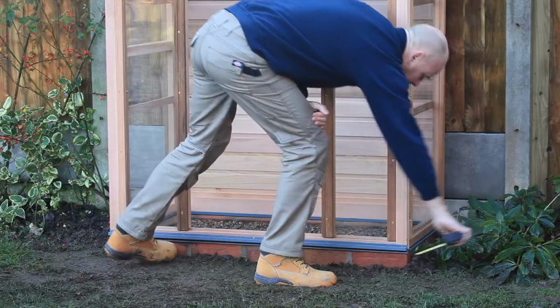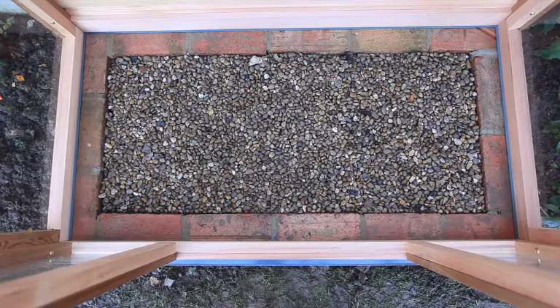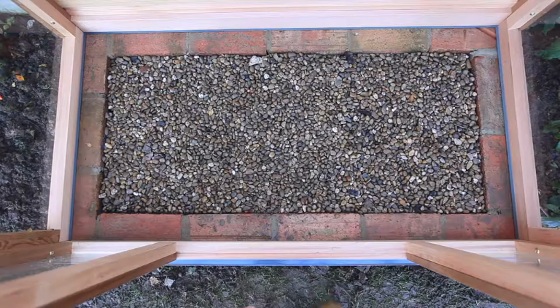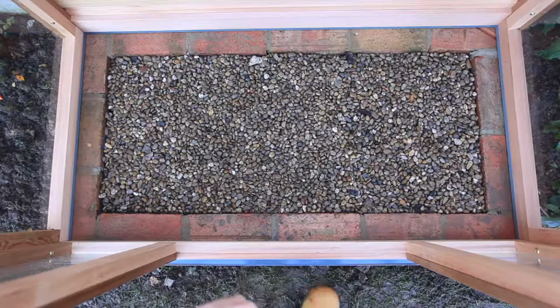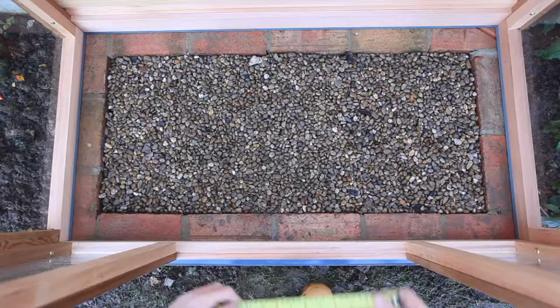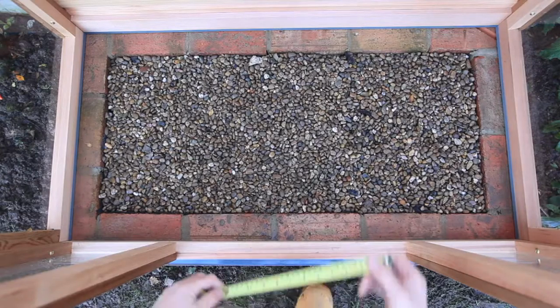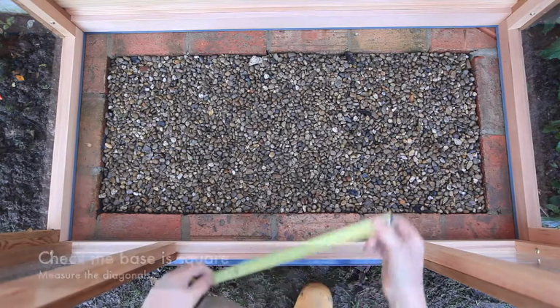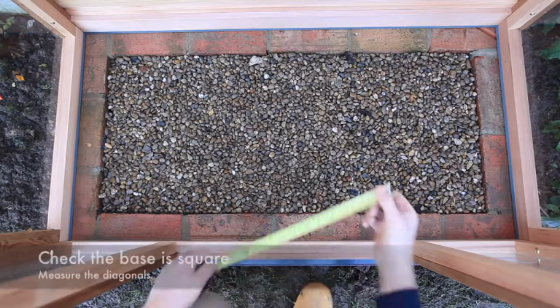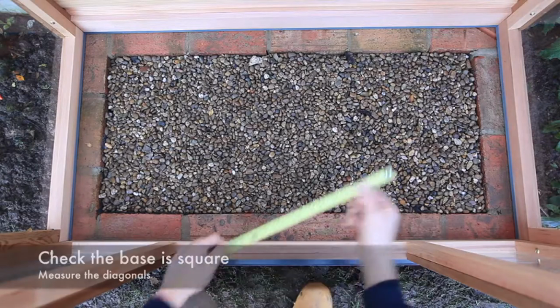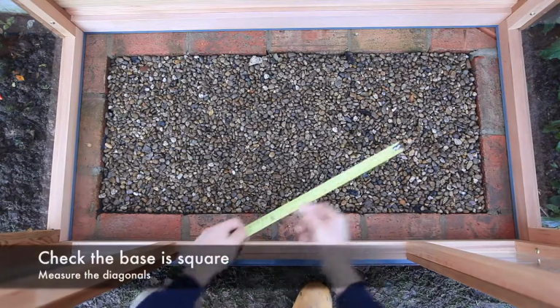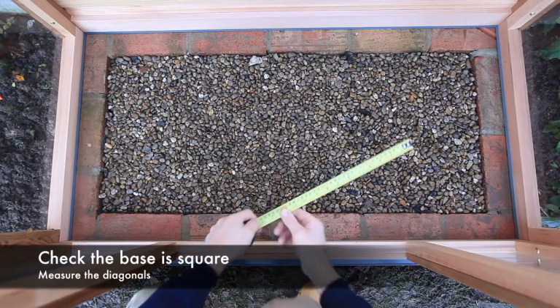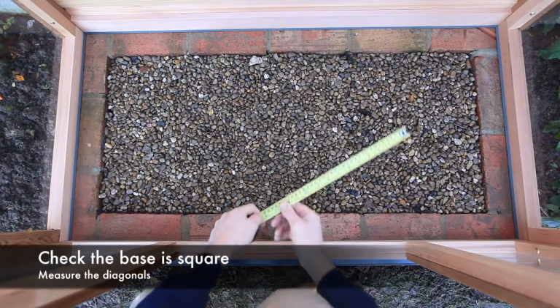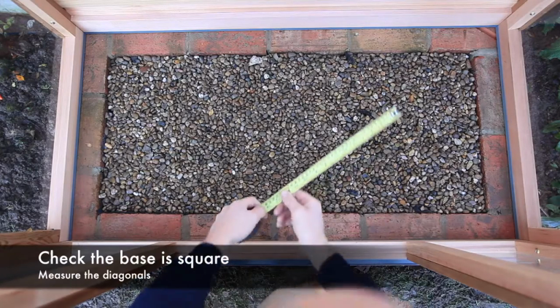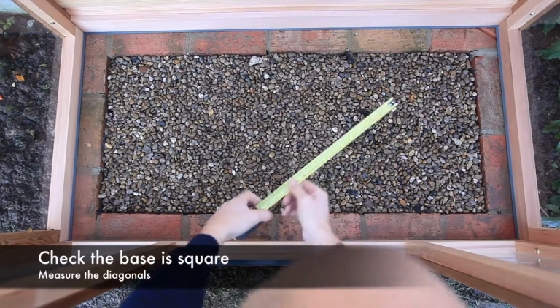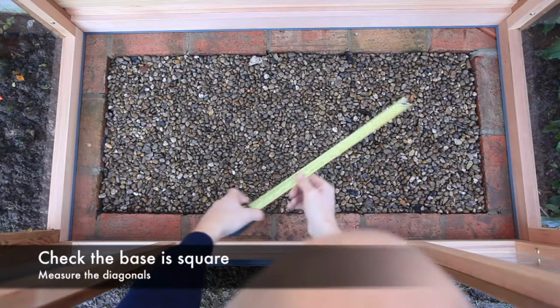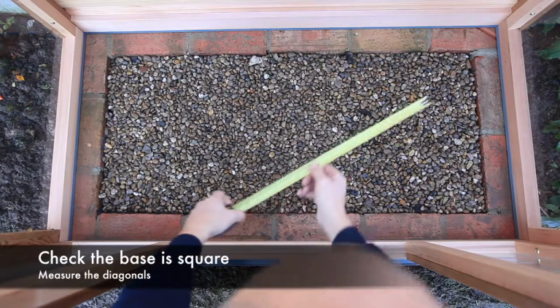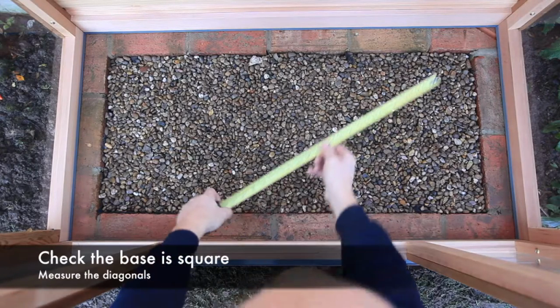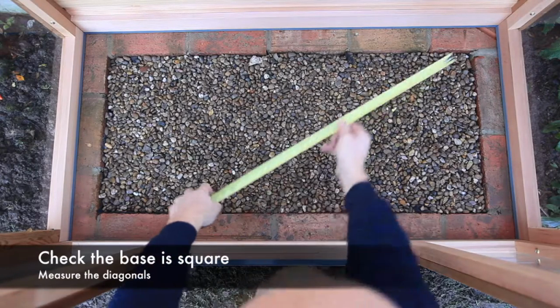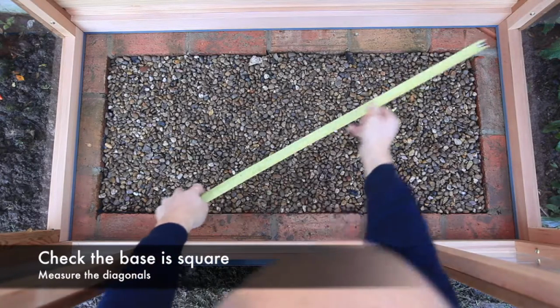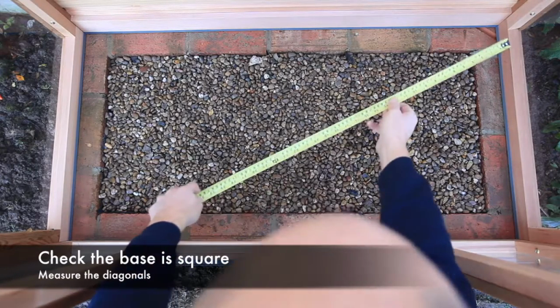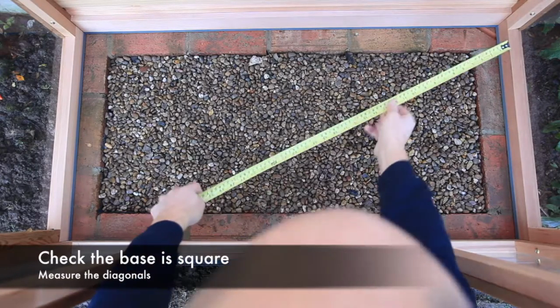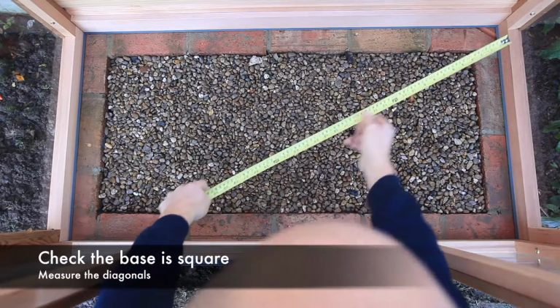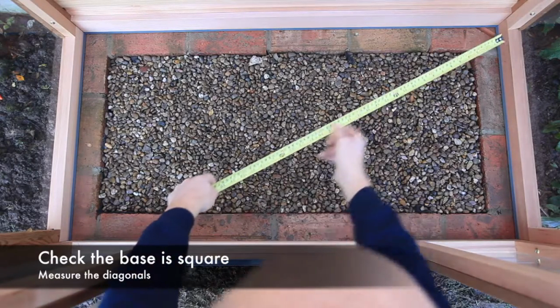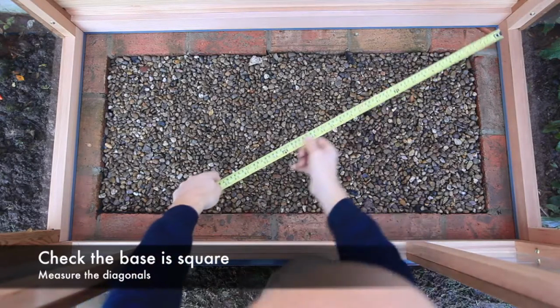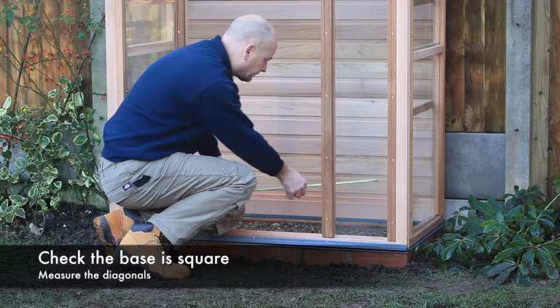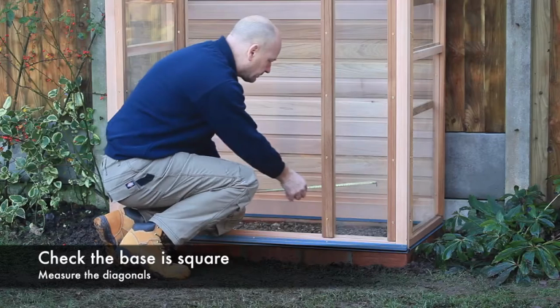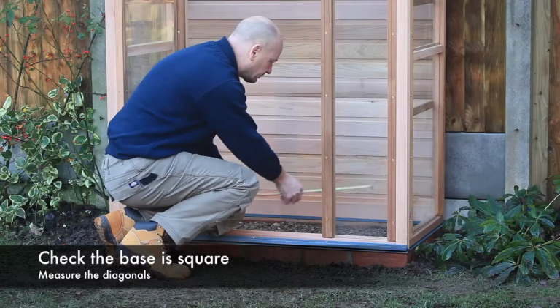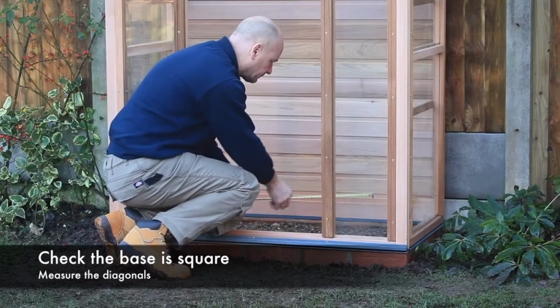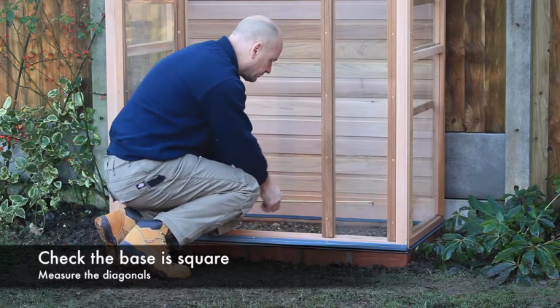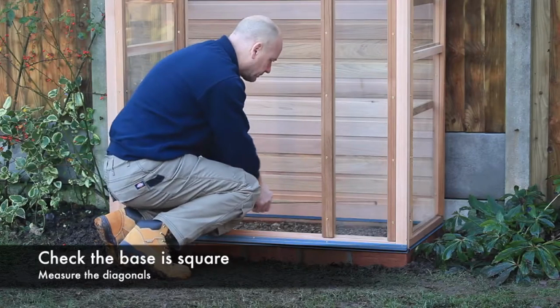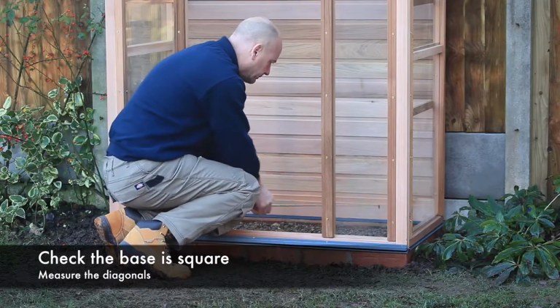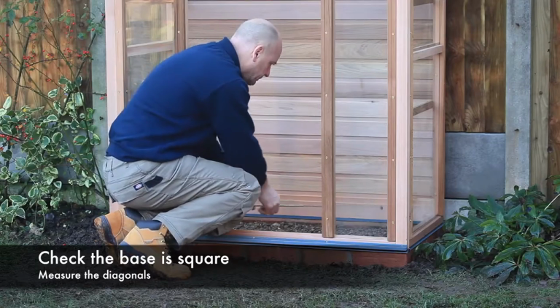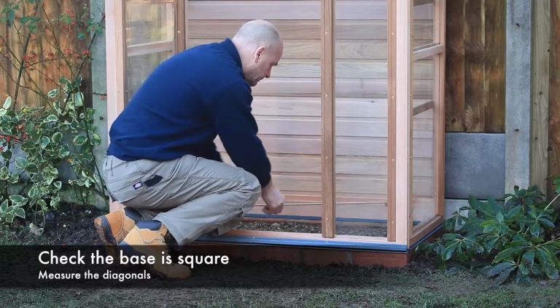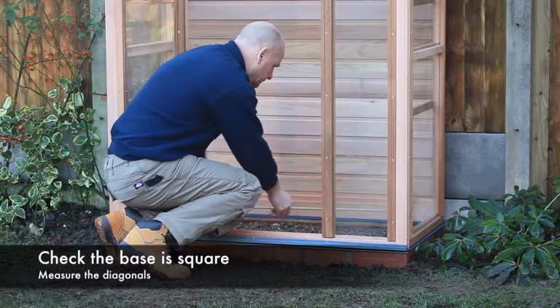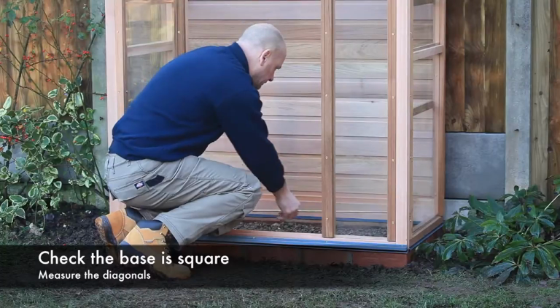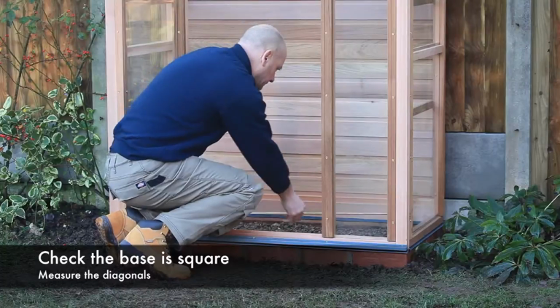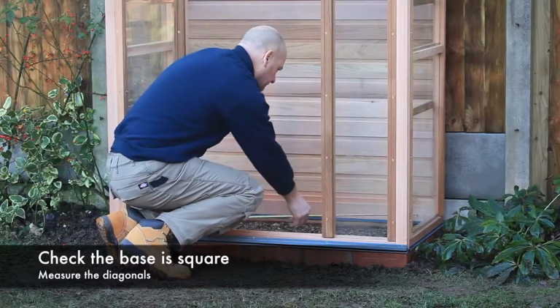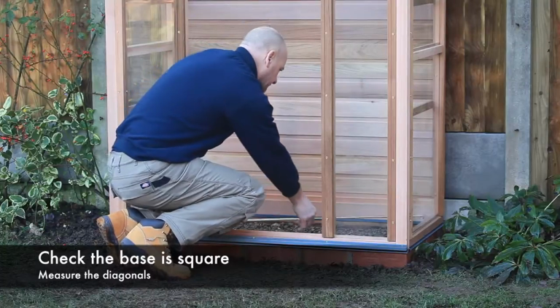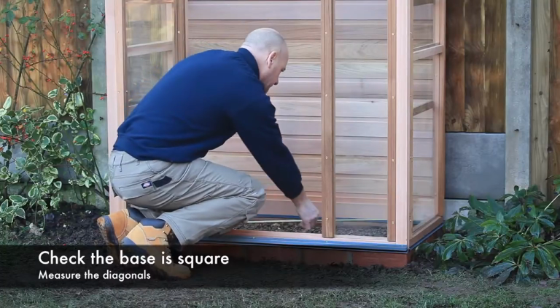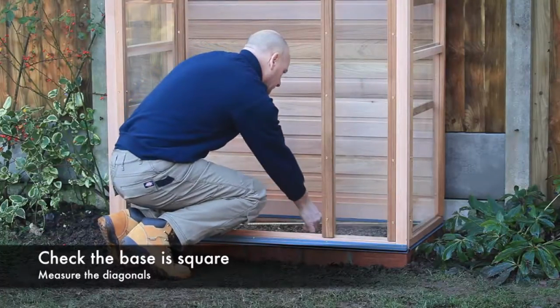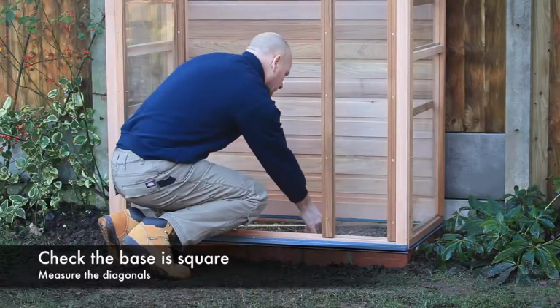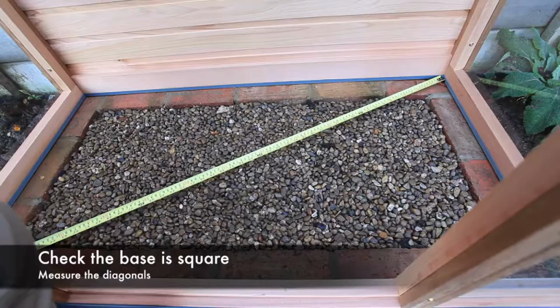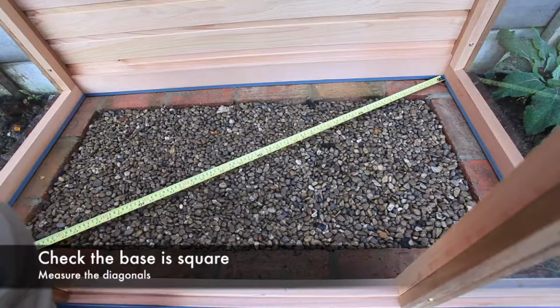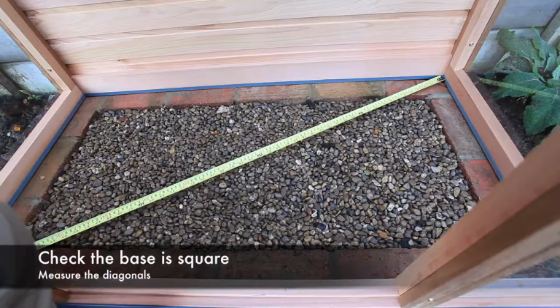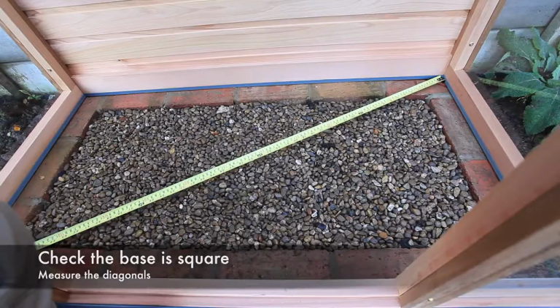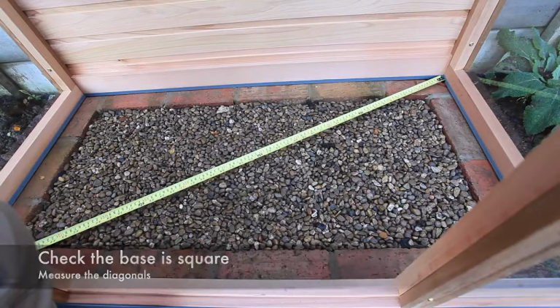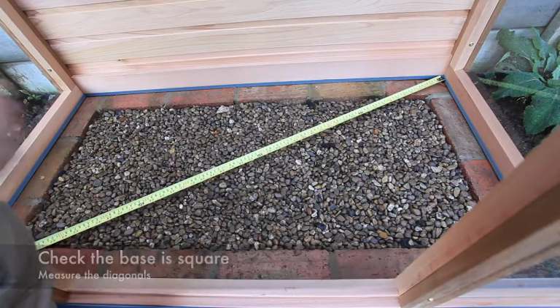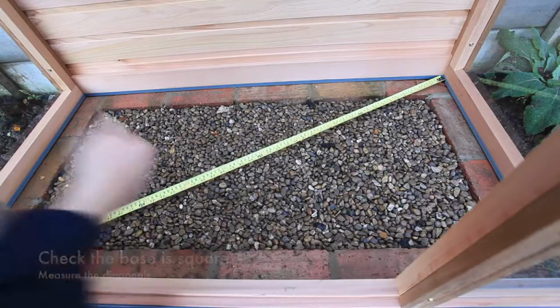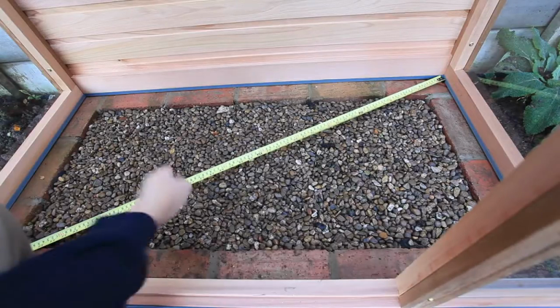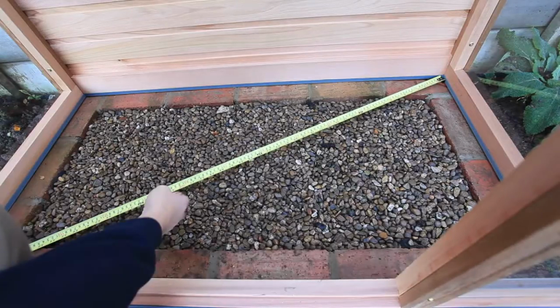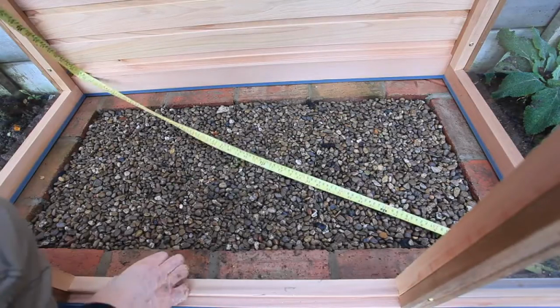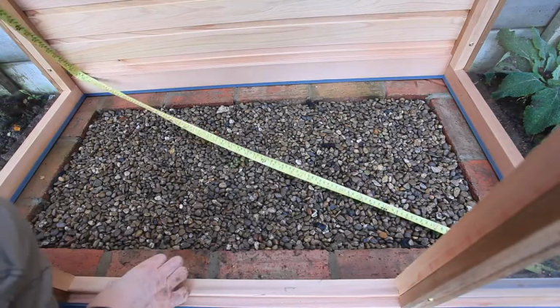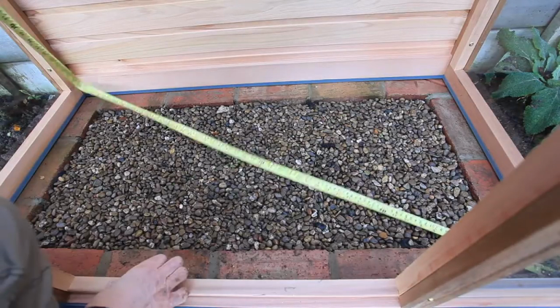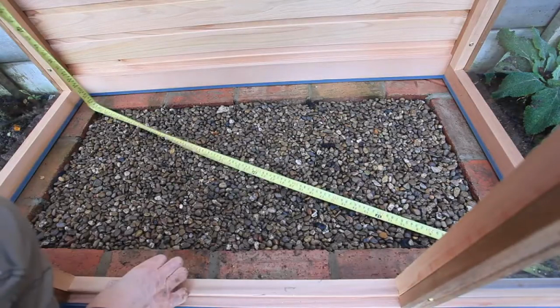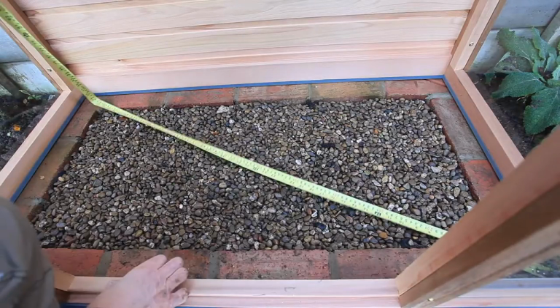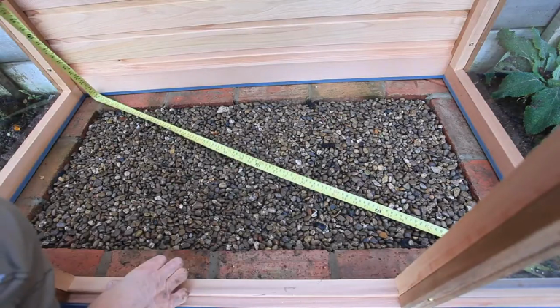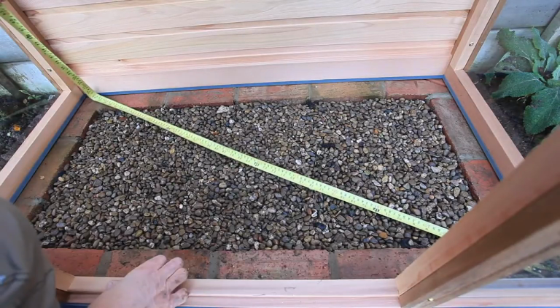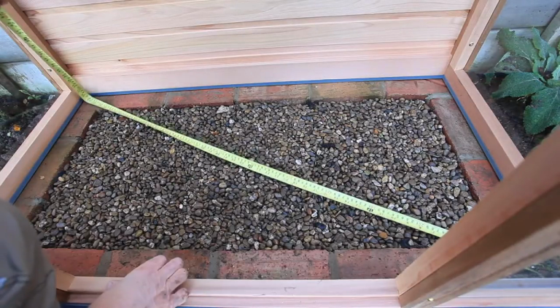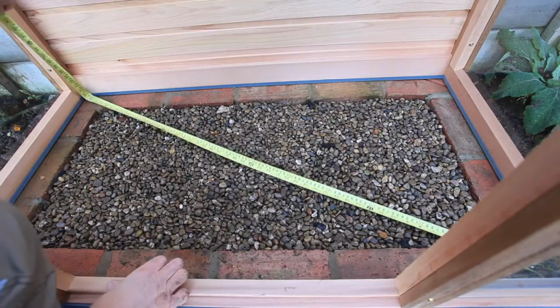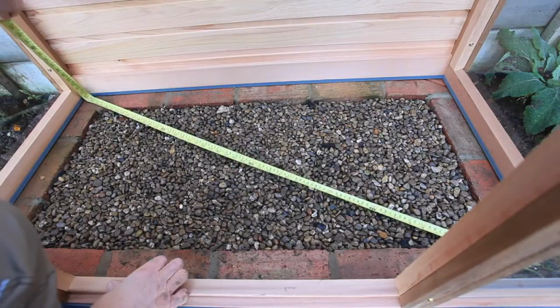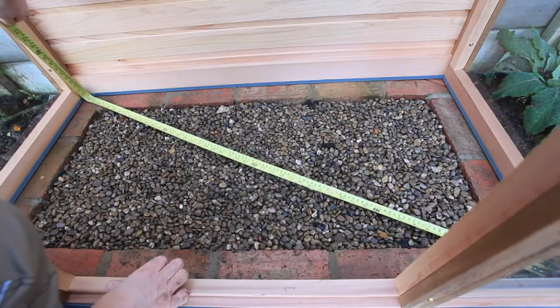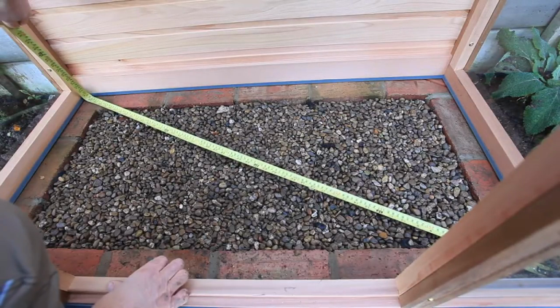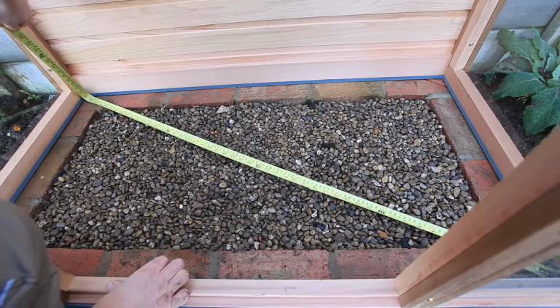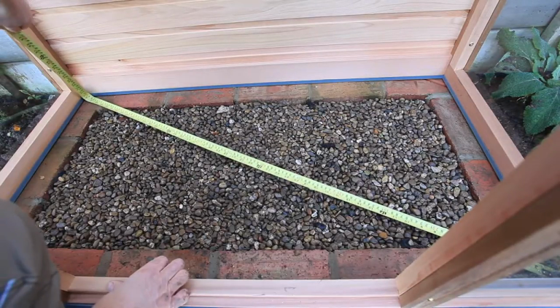Once happy where your cold frame is sited, check it is square by measuring the internal diagonals, which should be equal.